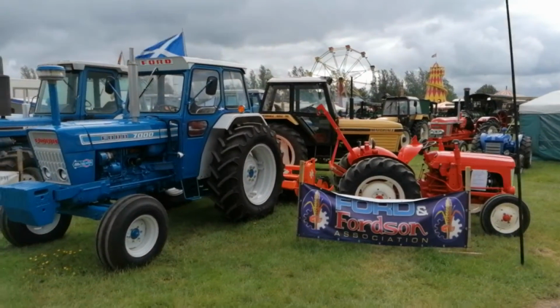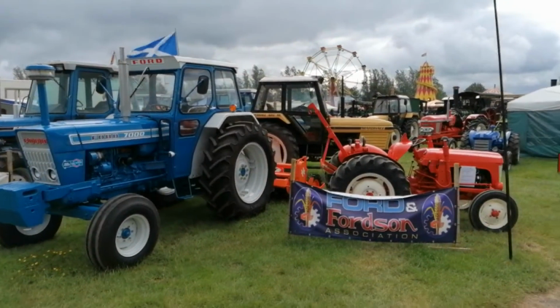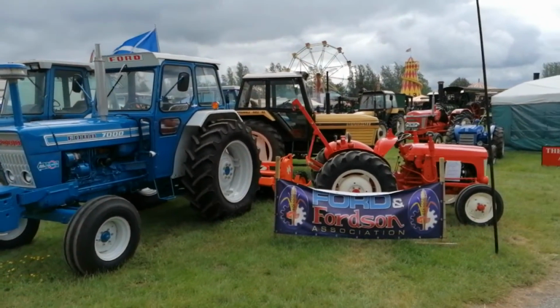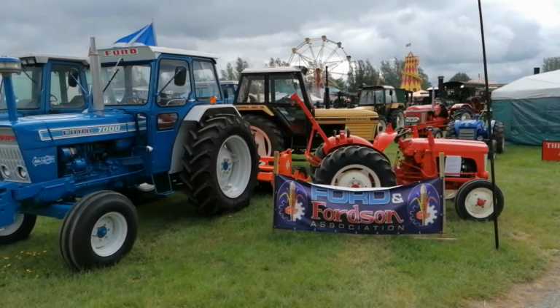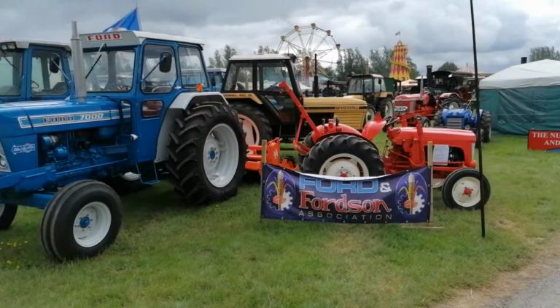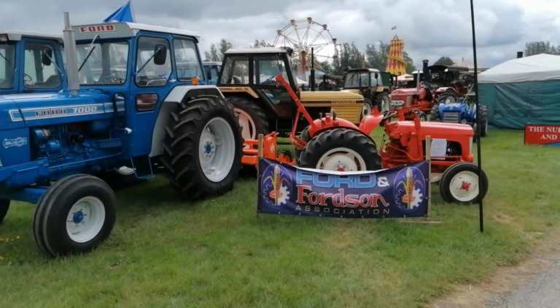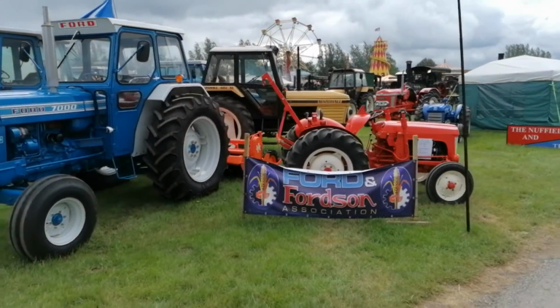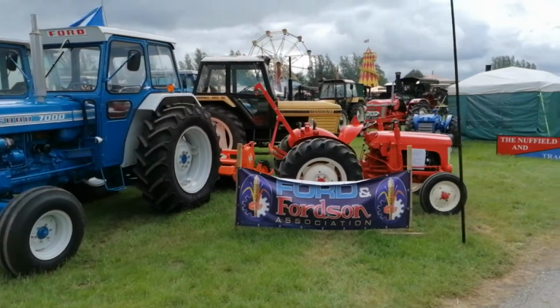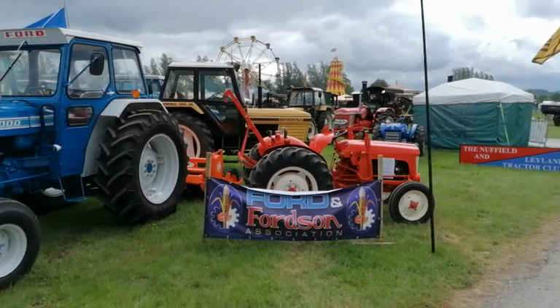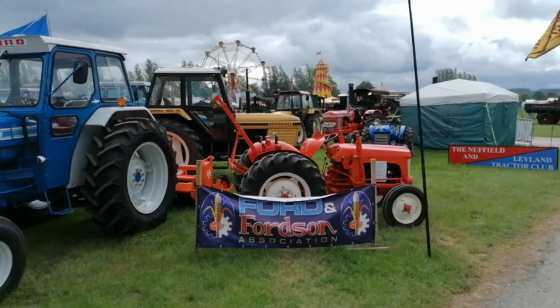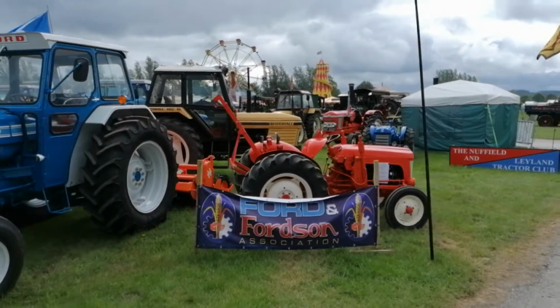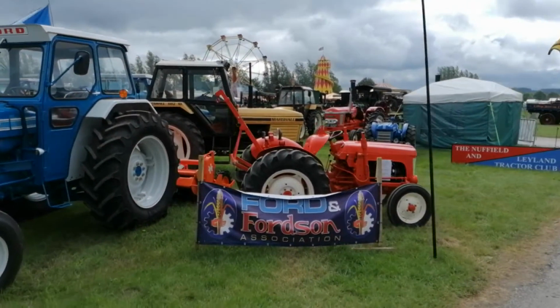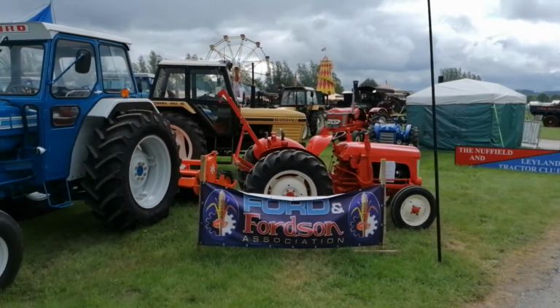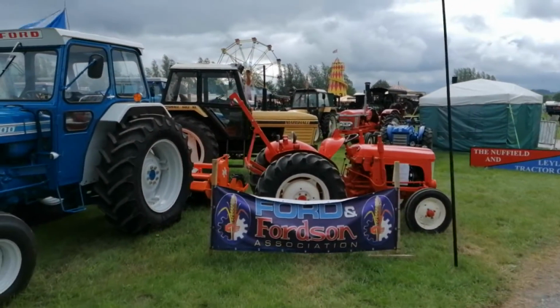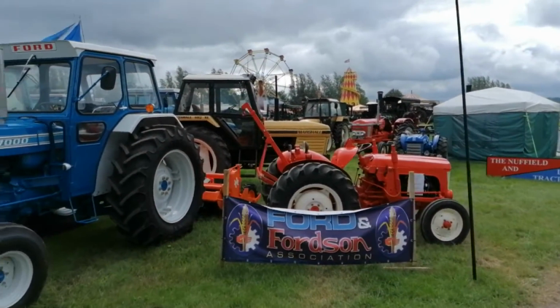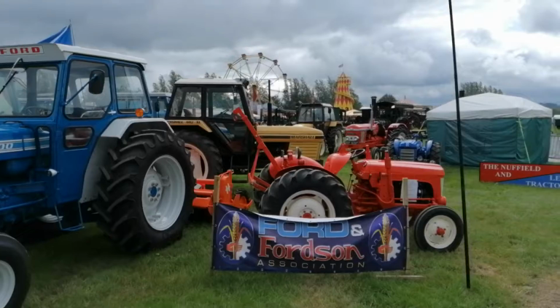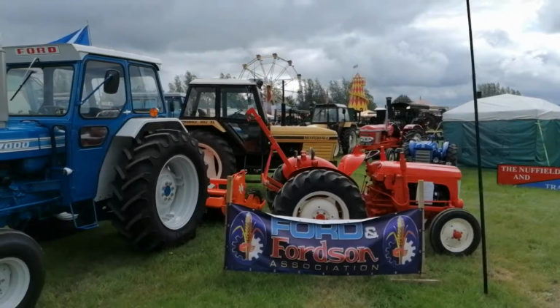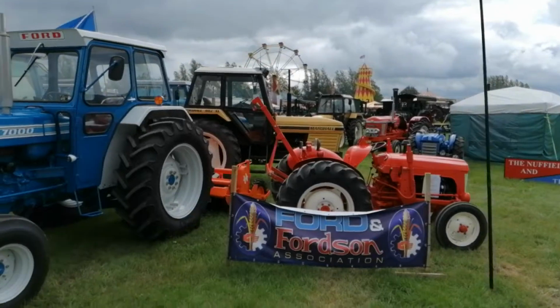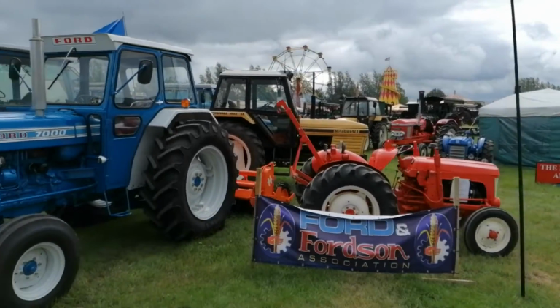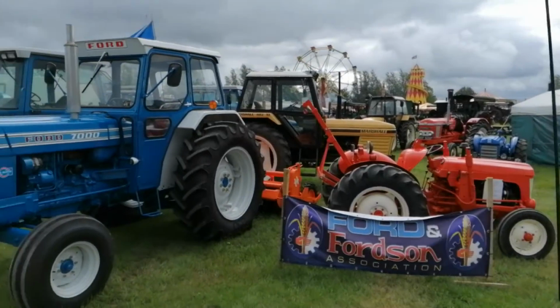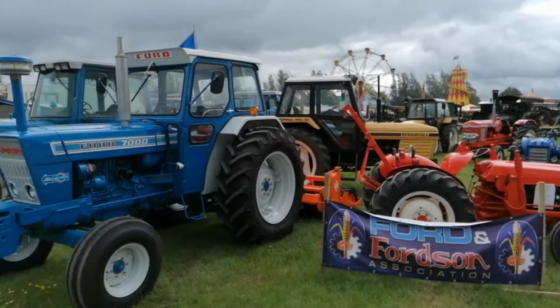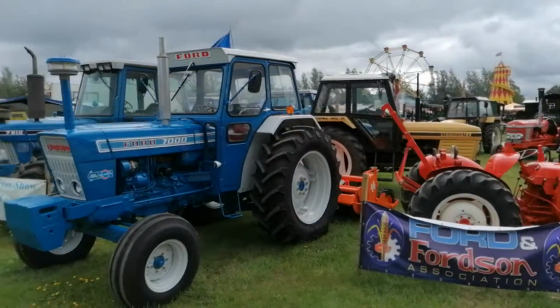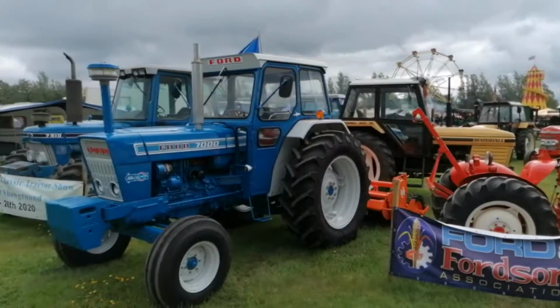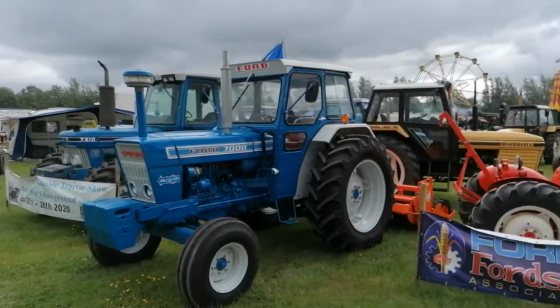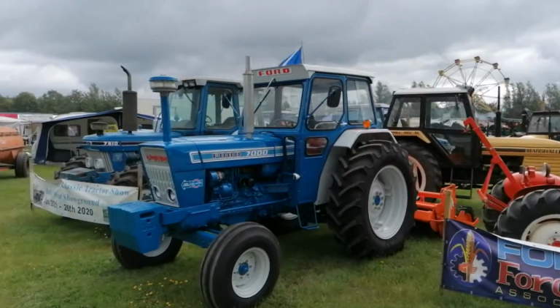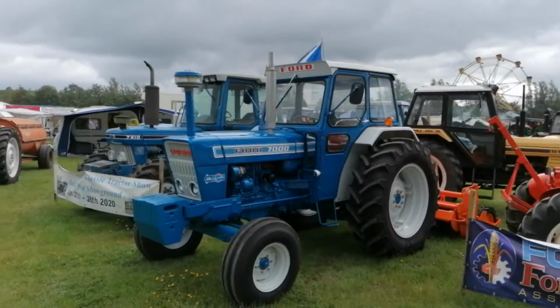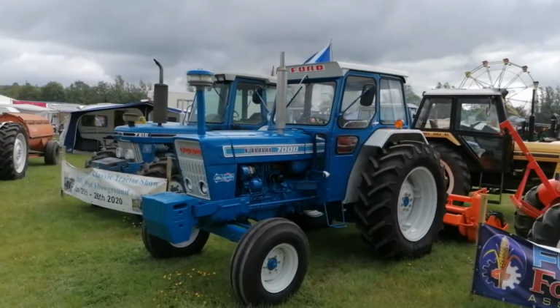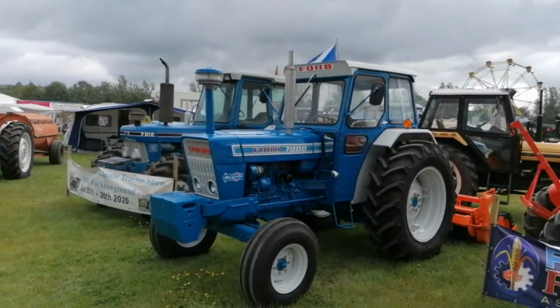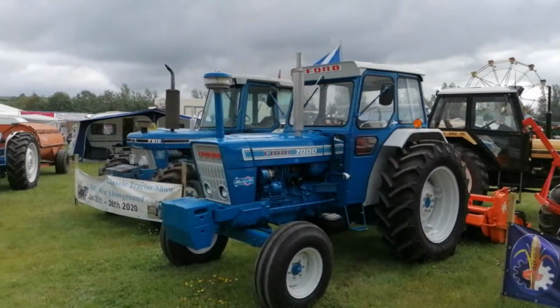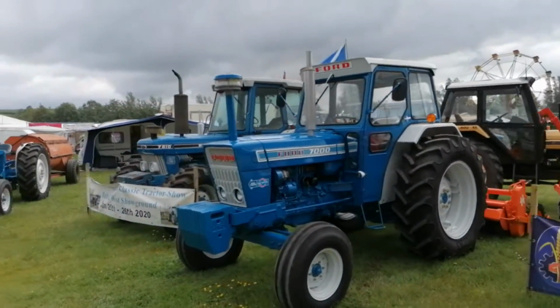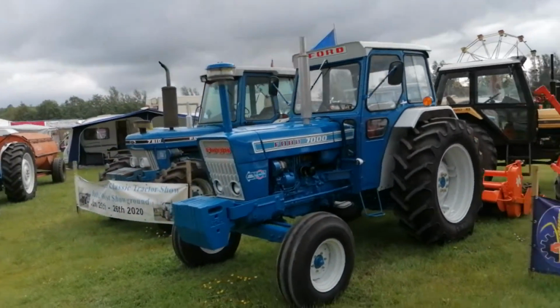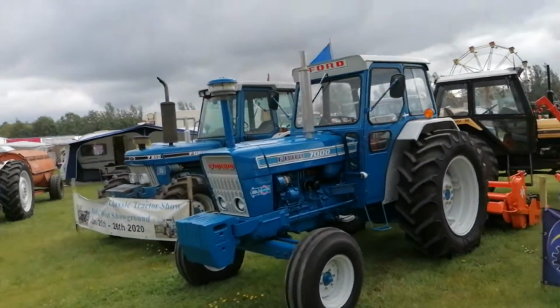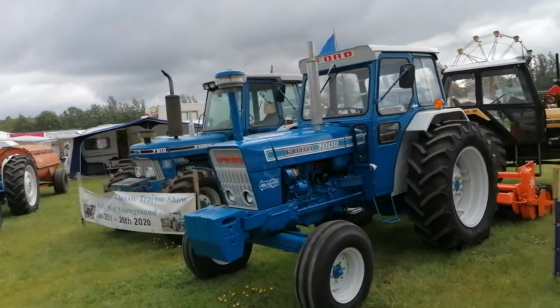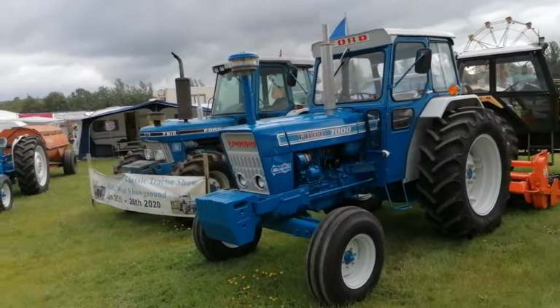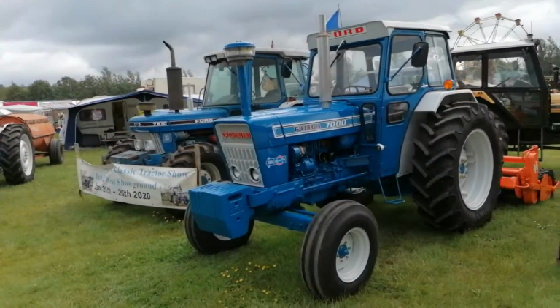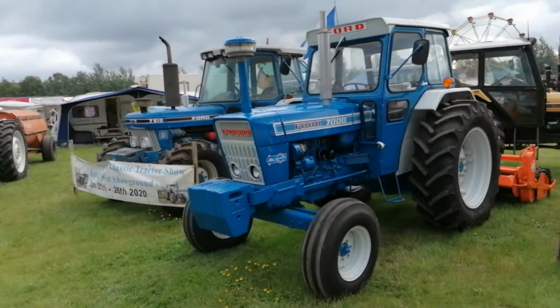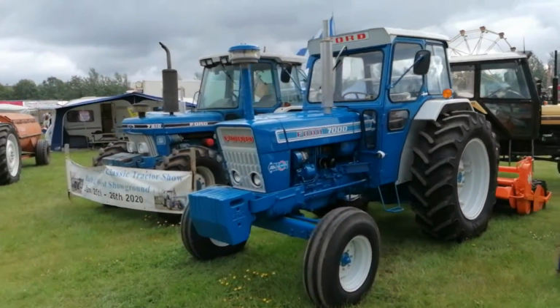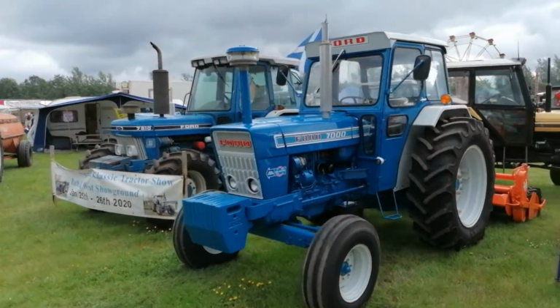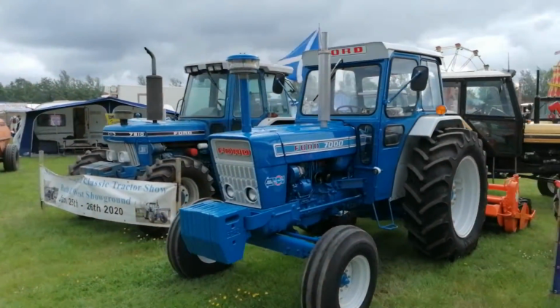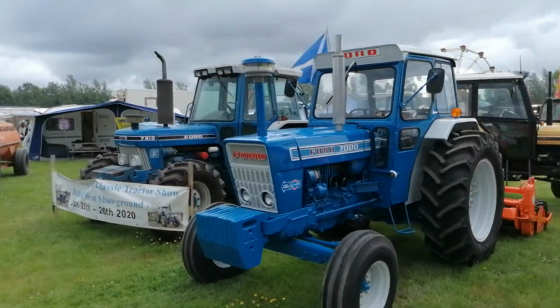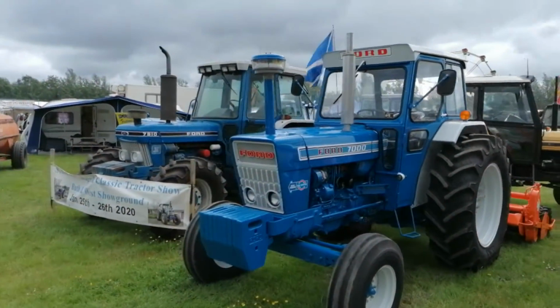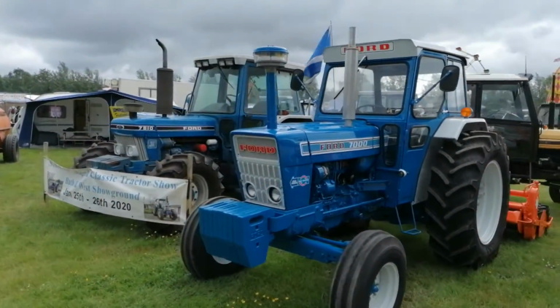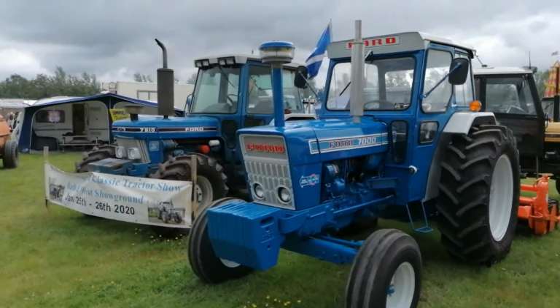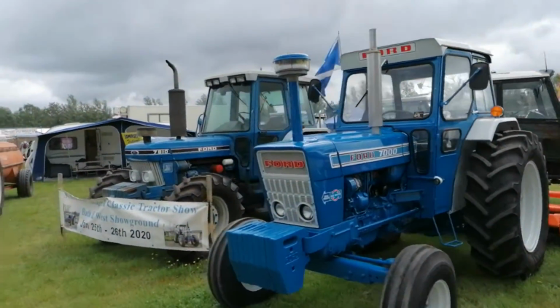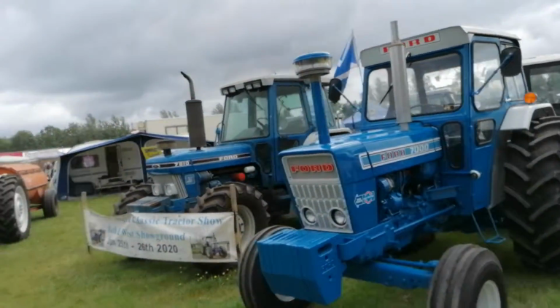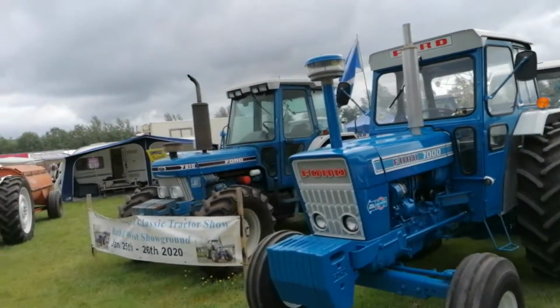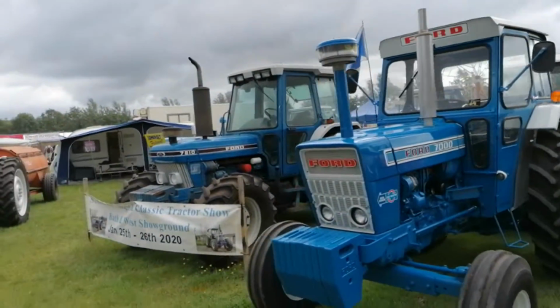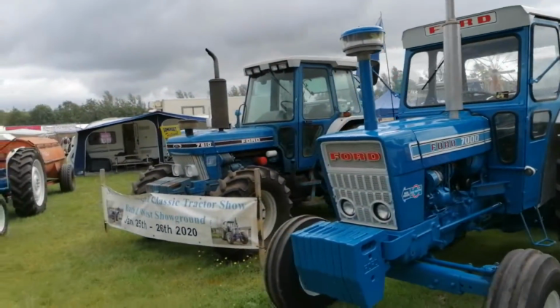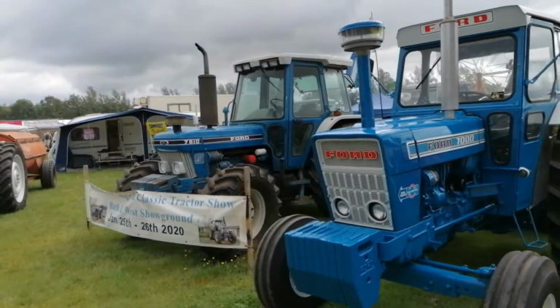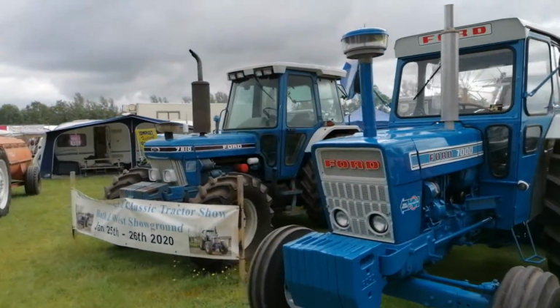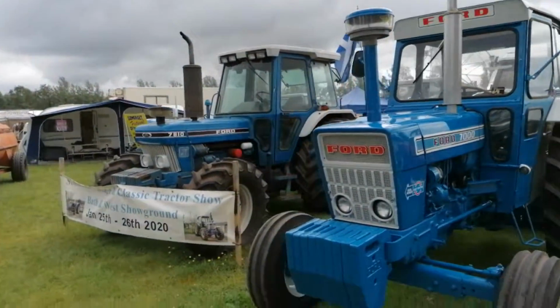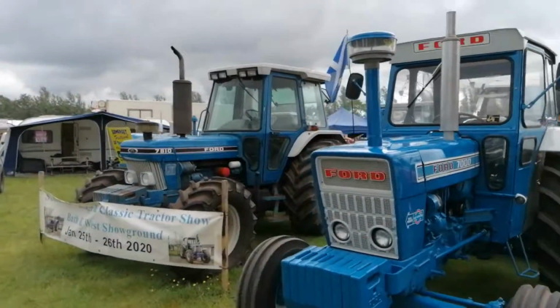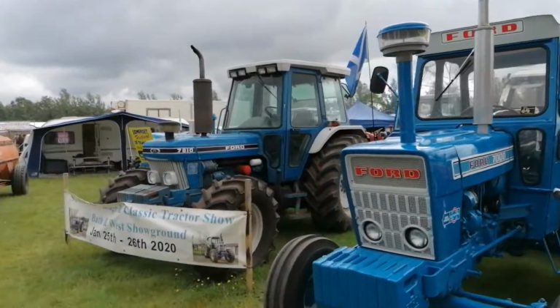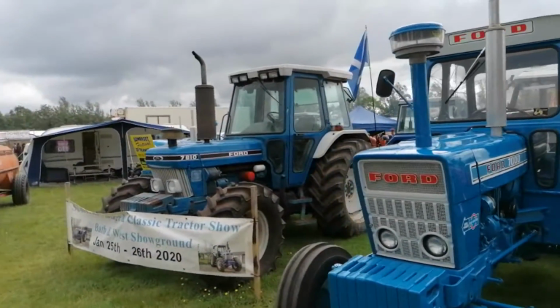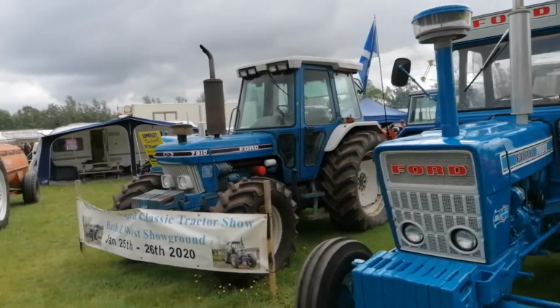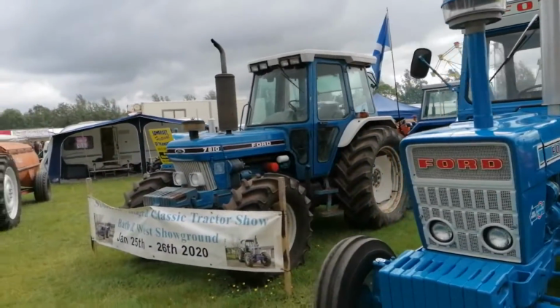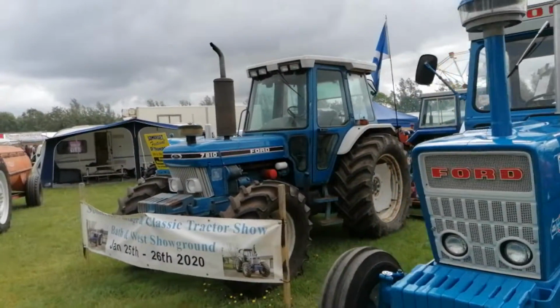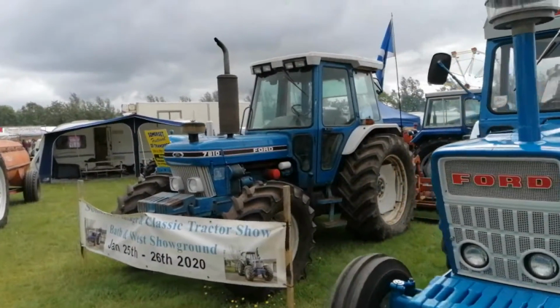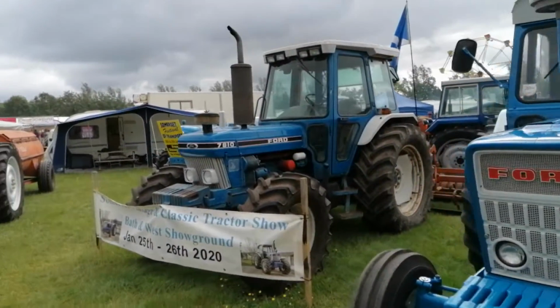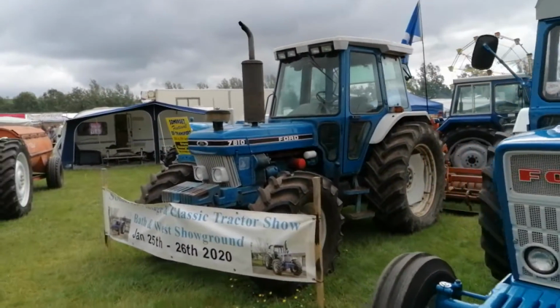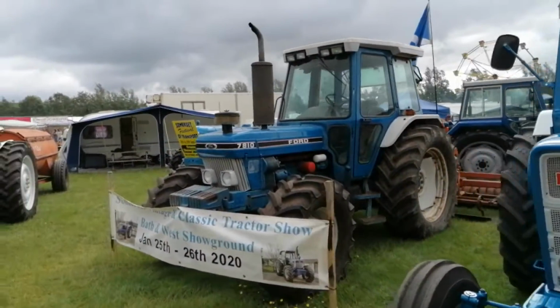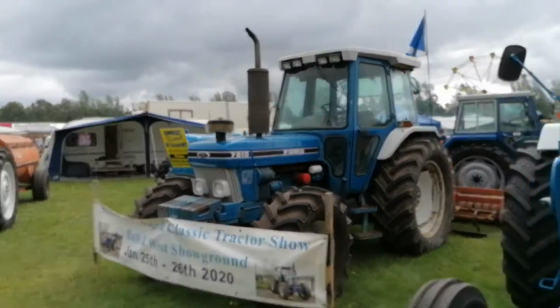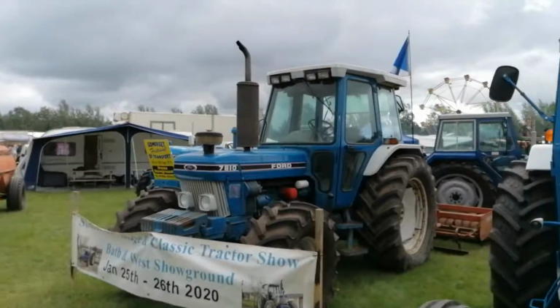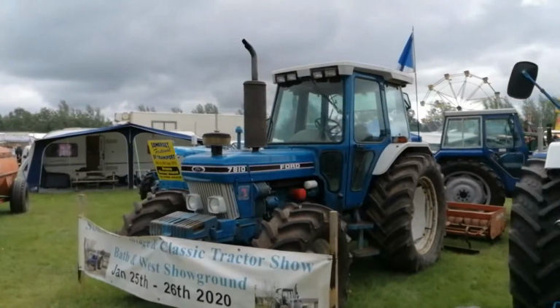Here we have the Ford and Fordson tractors, the association here. 7000 there, 7810 there.